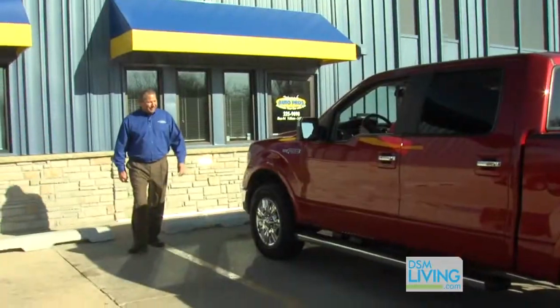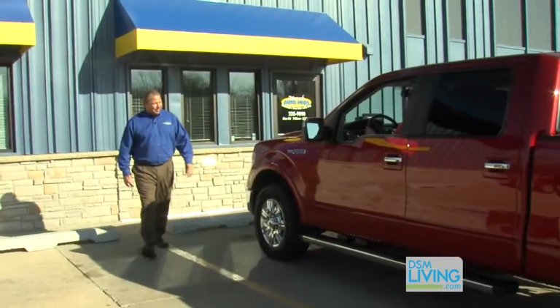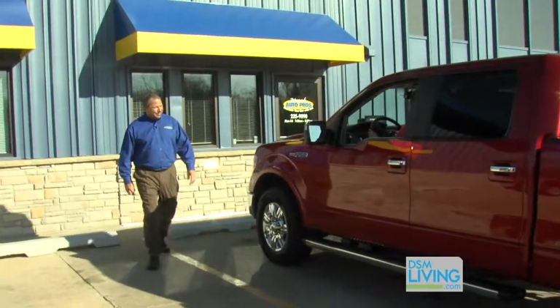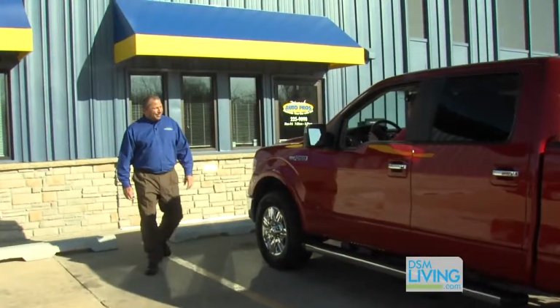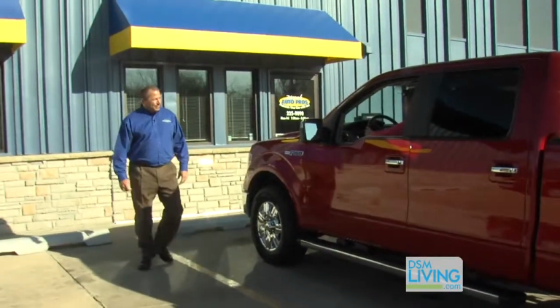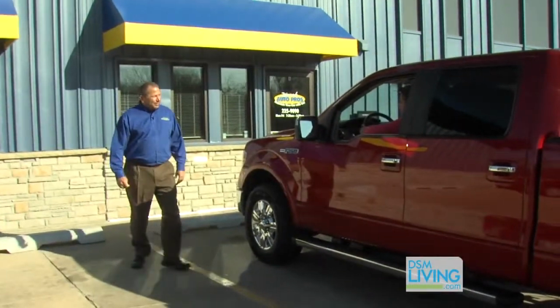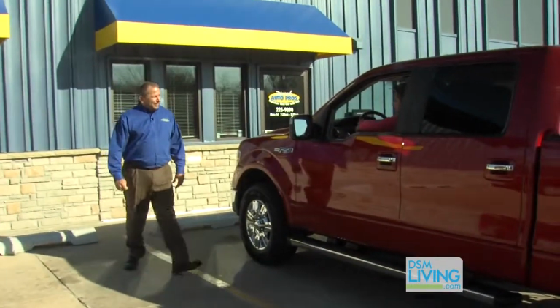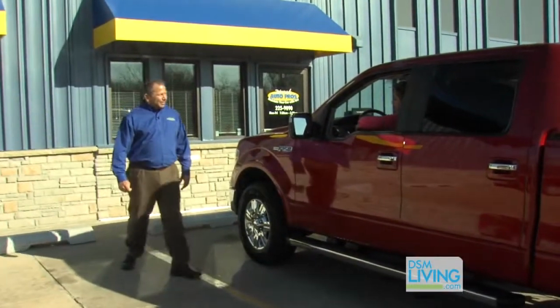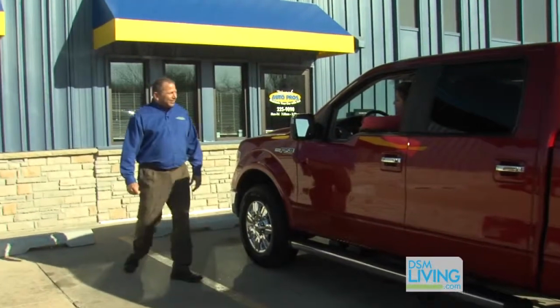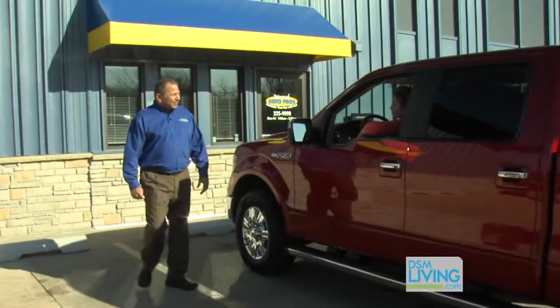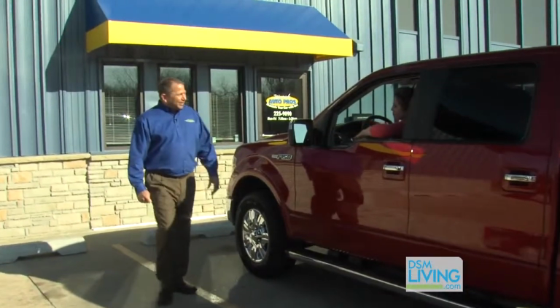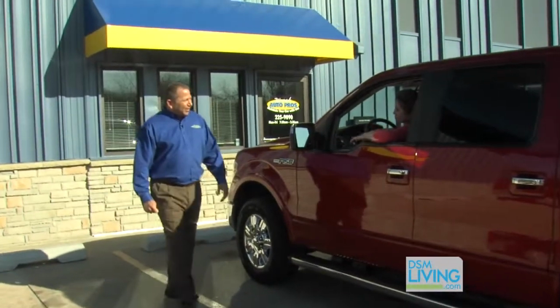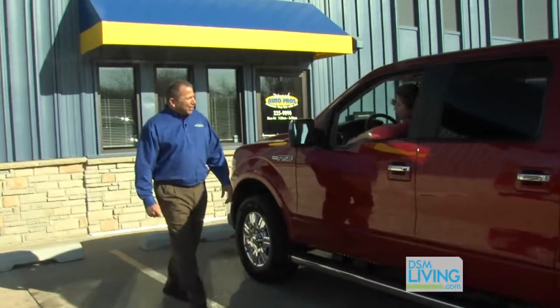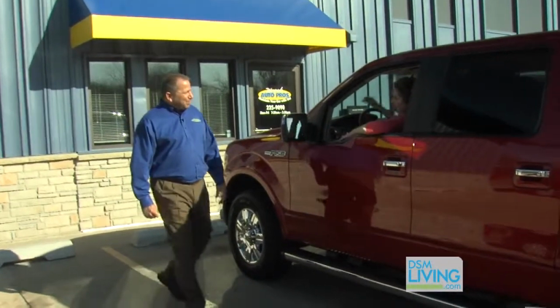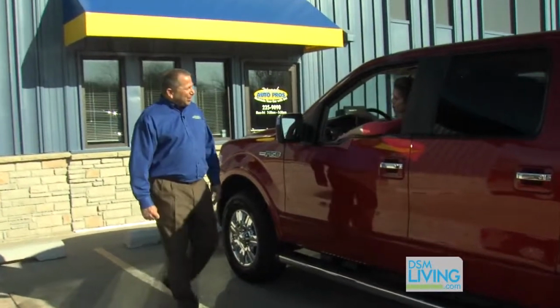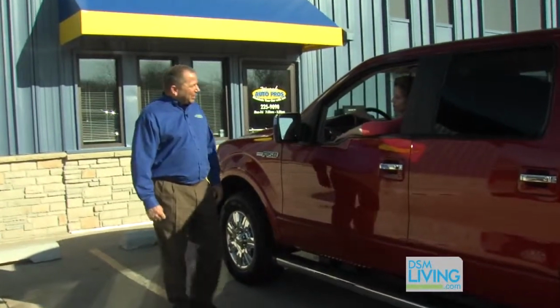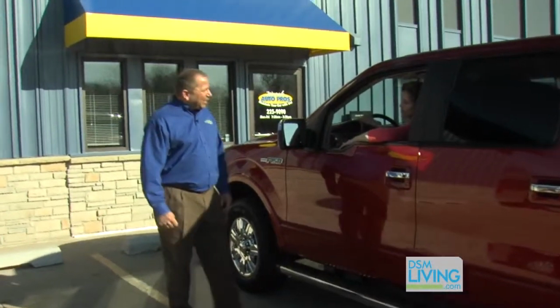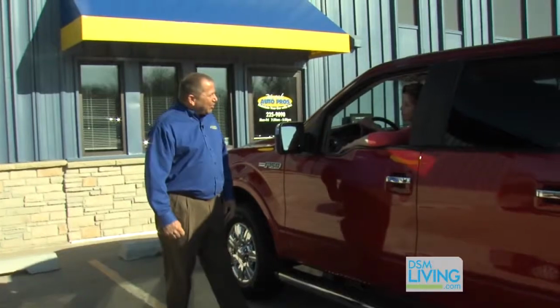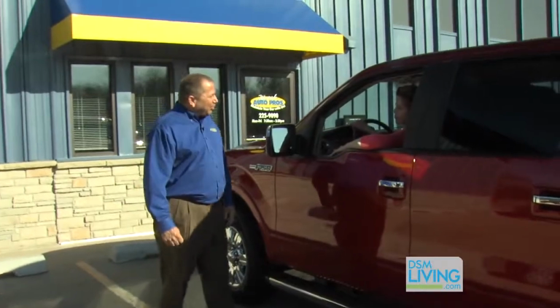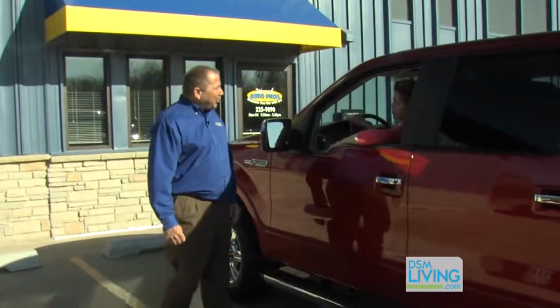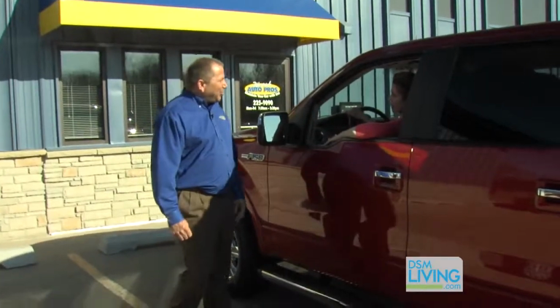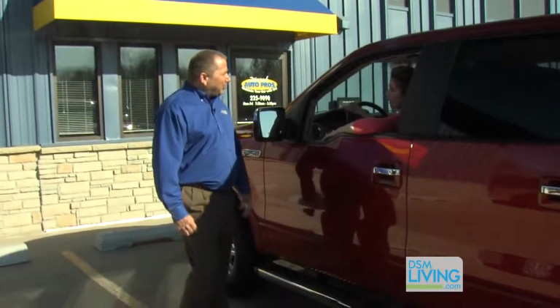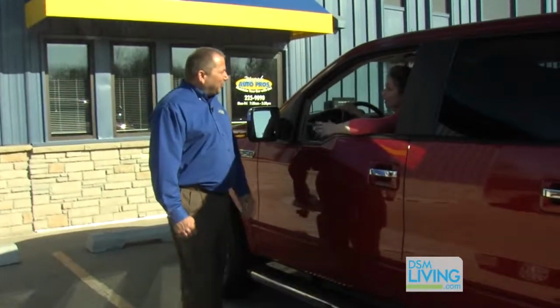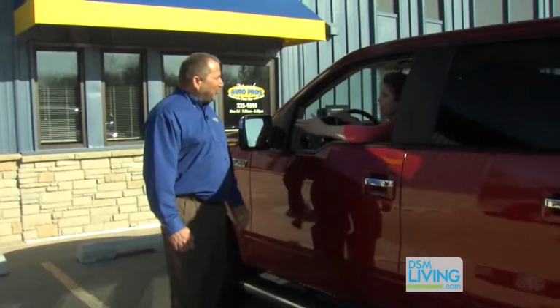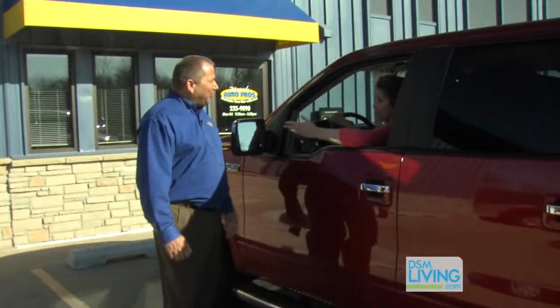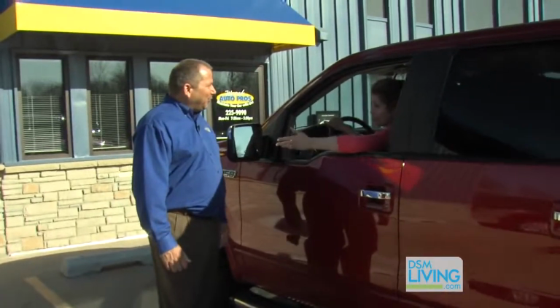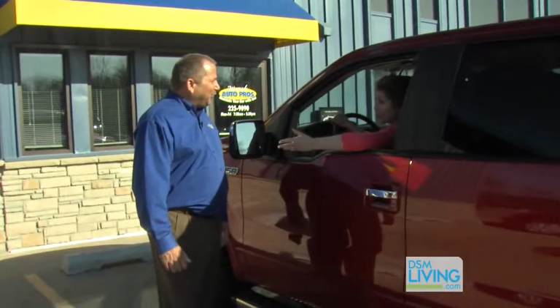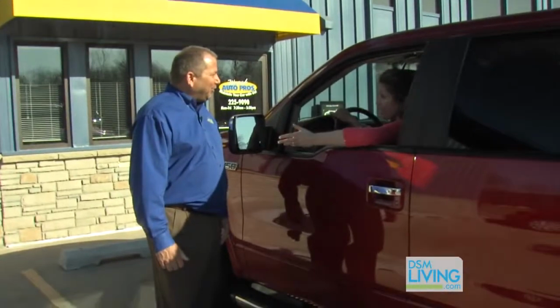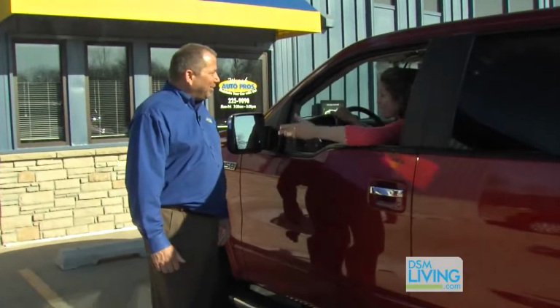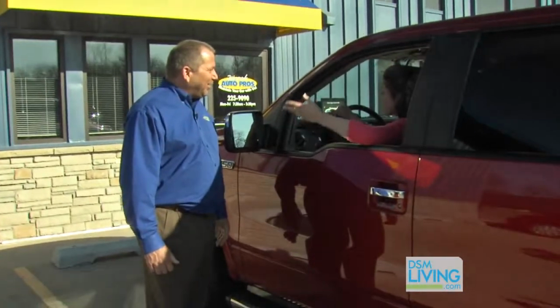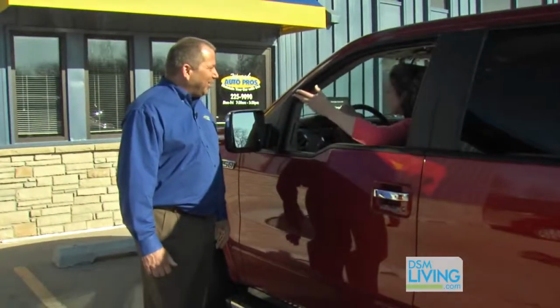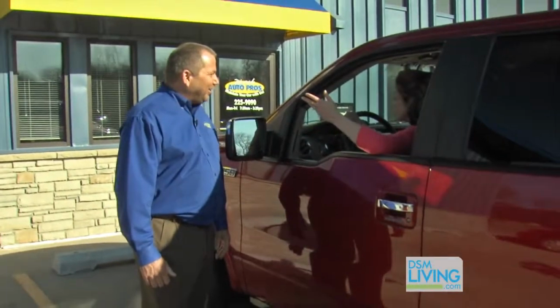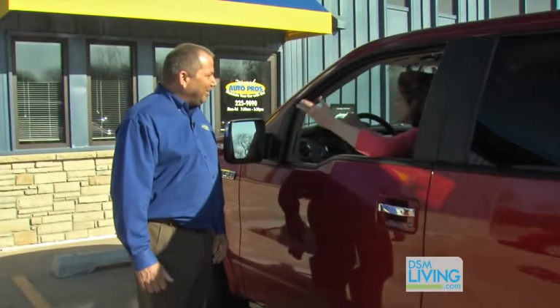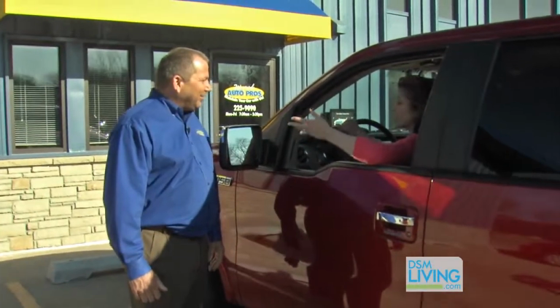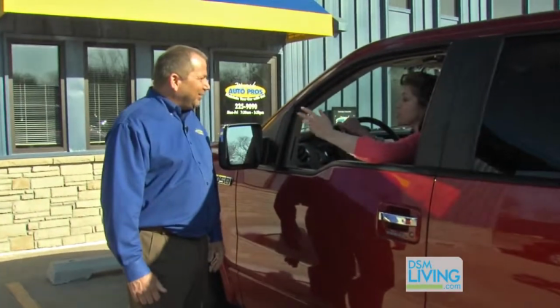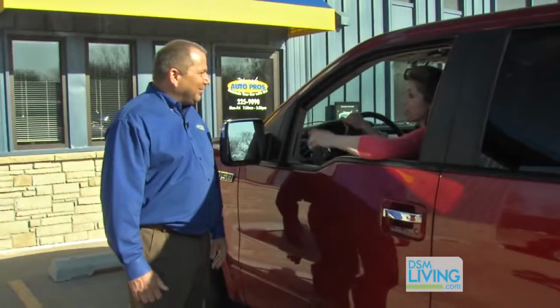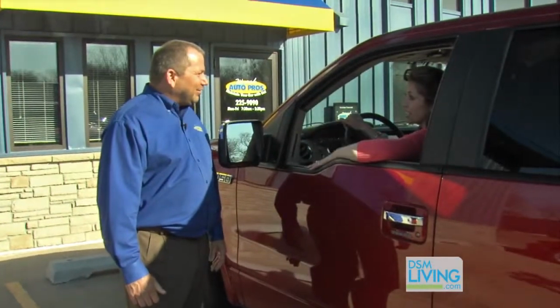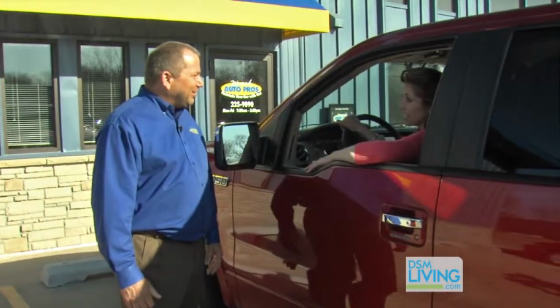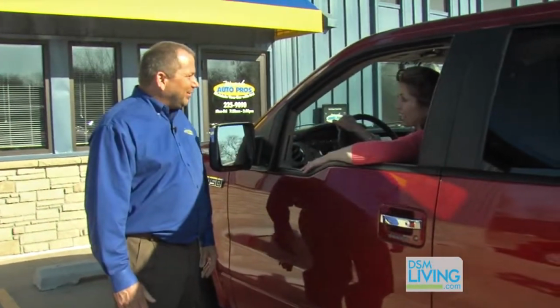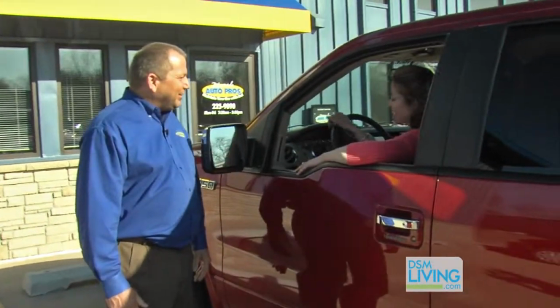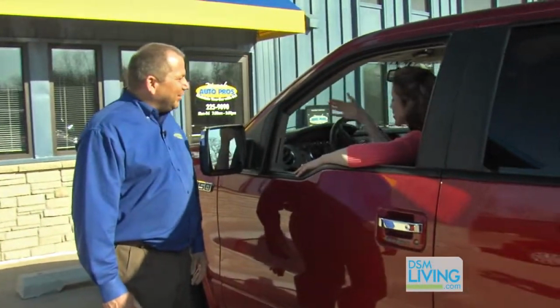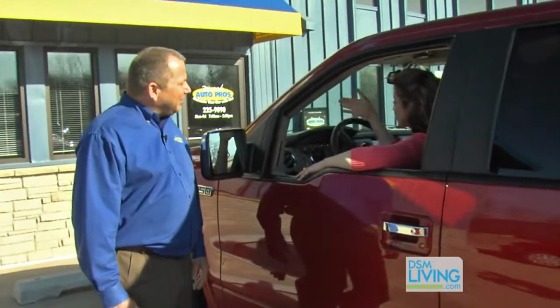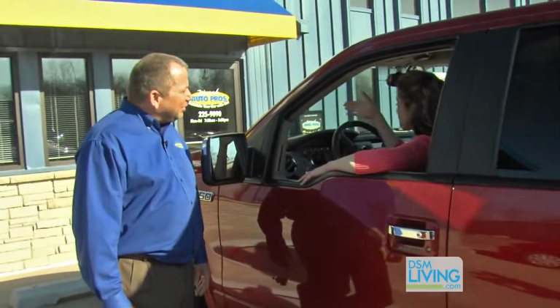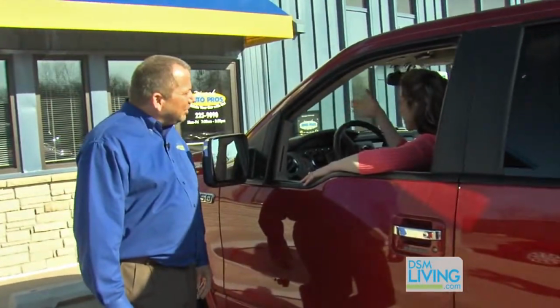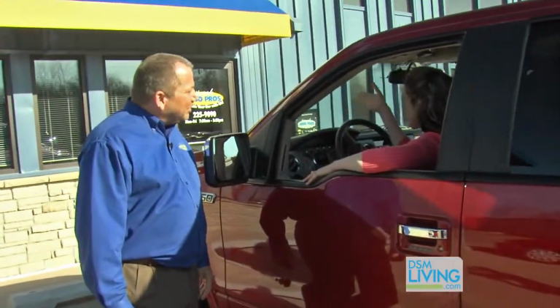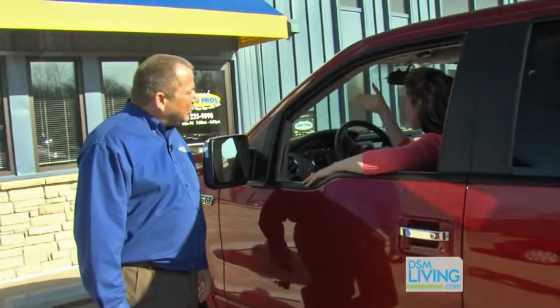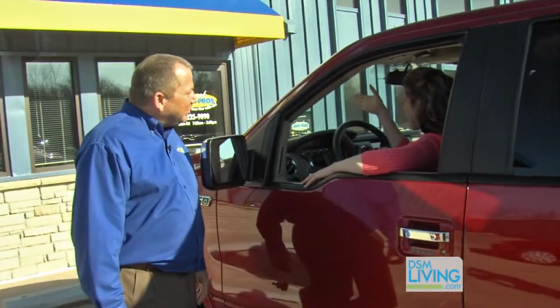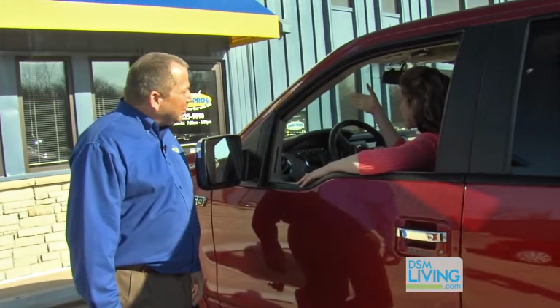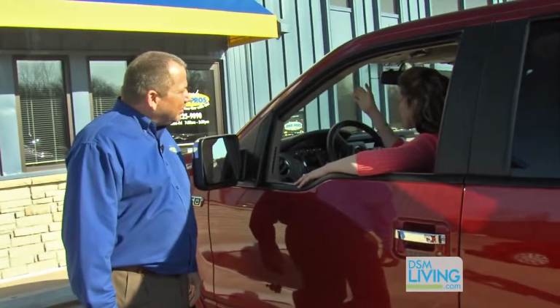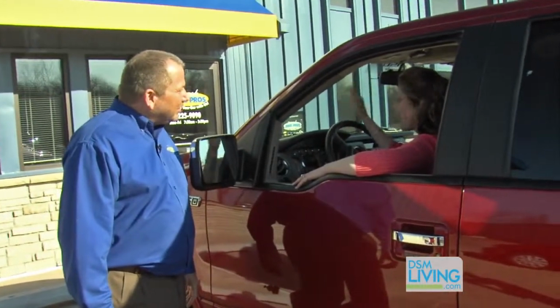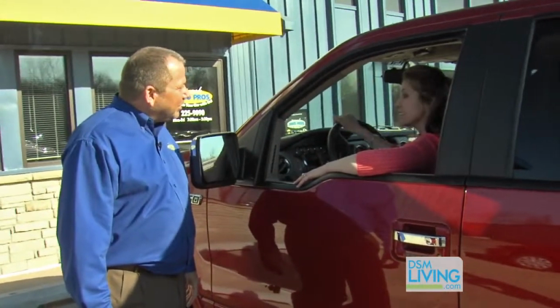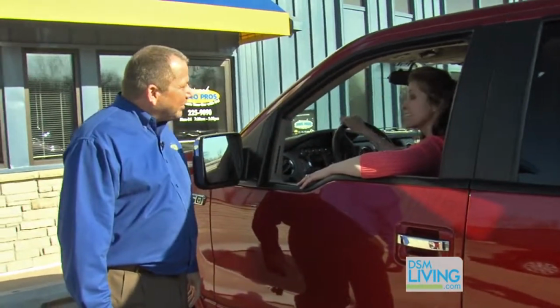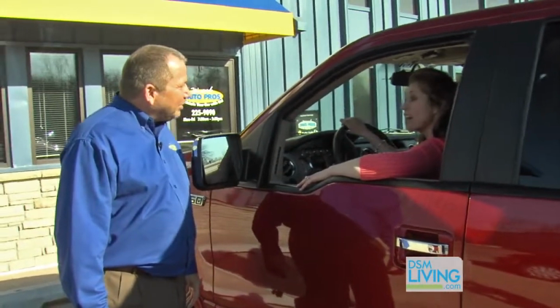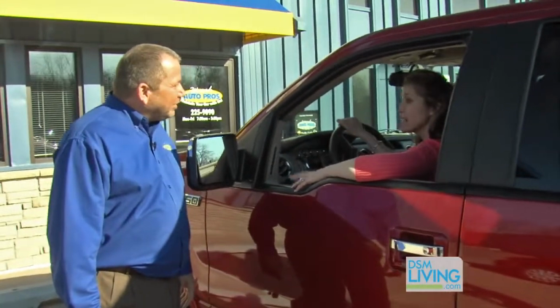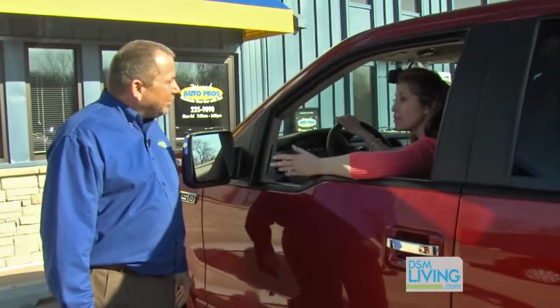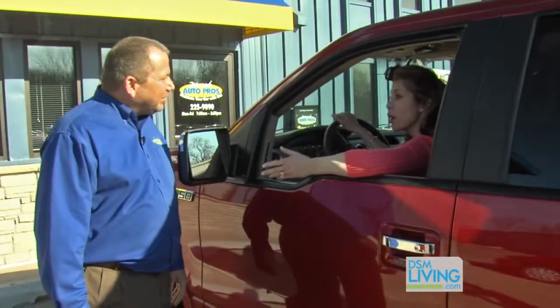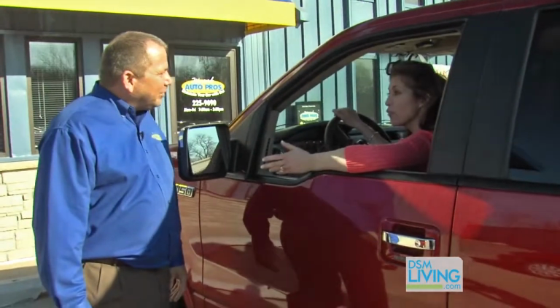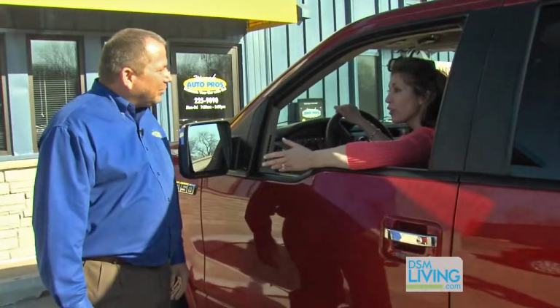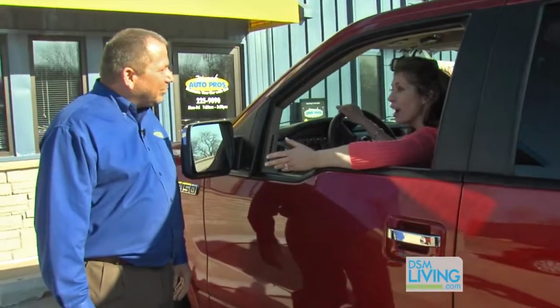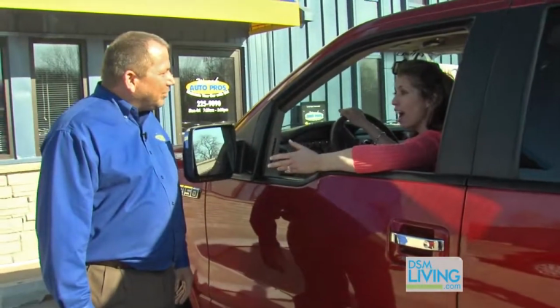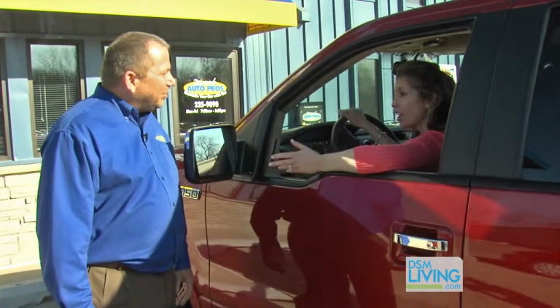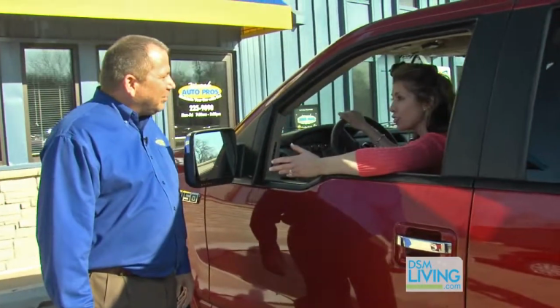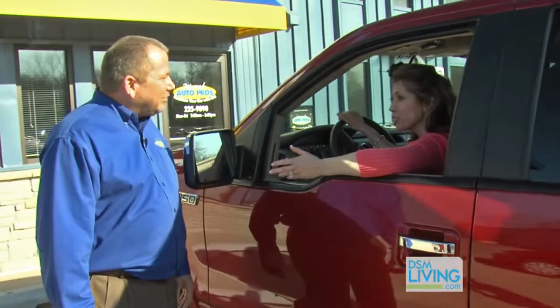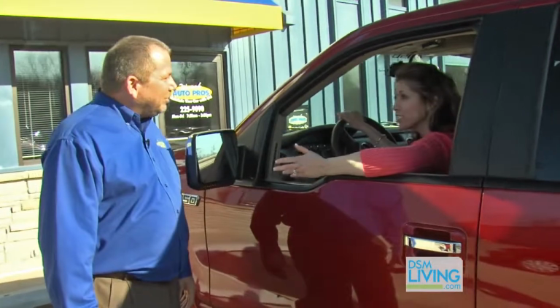Hey, Ron. Hey, Melanie. How are you? I'm frustrated today. I just filled up my car with gas and it cost me over $100.